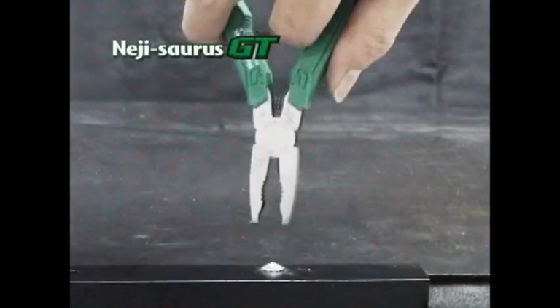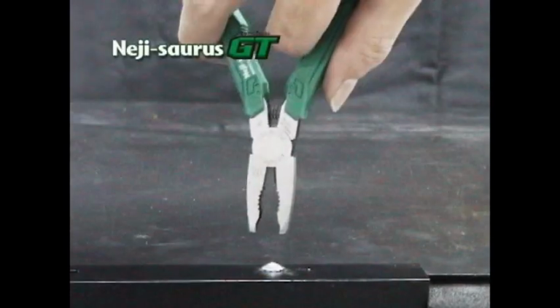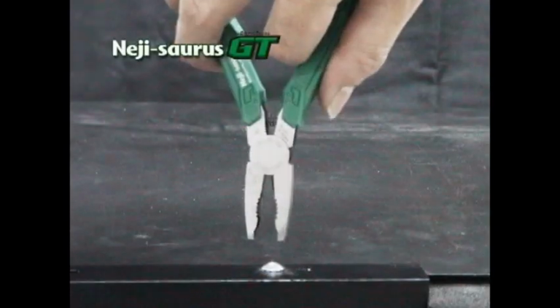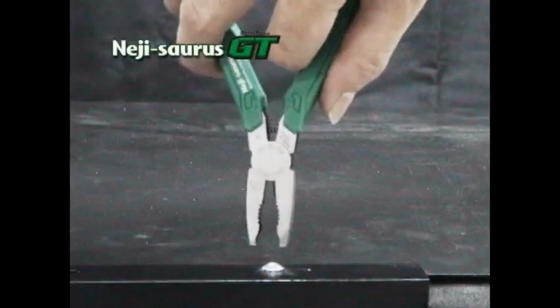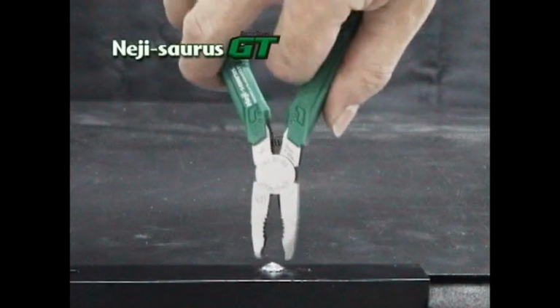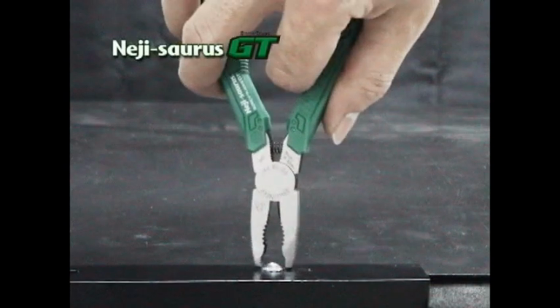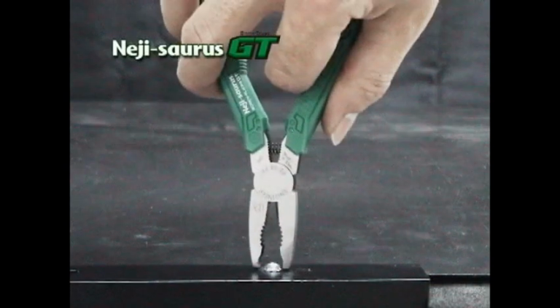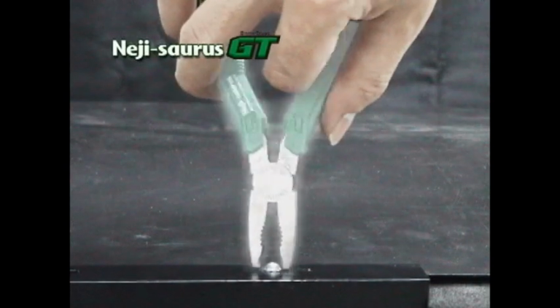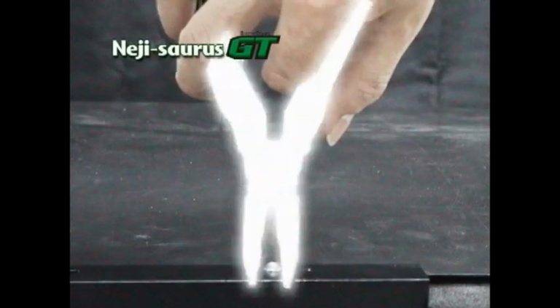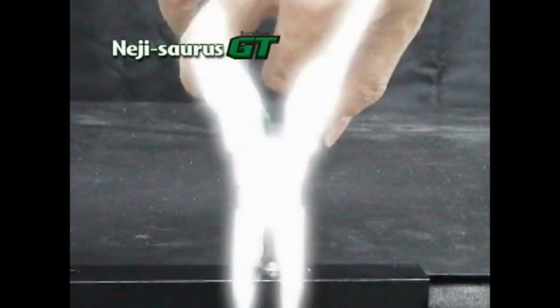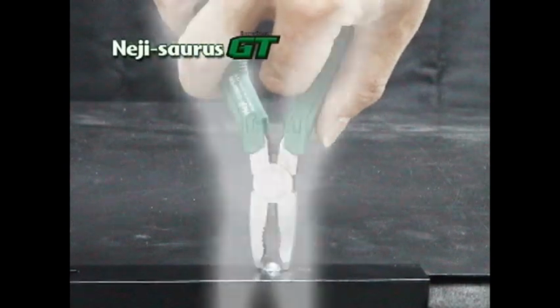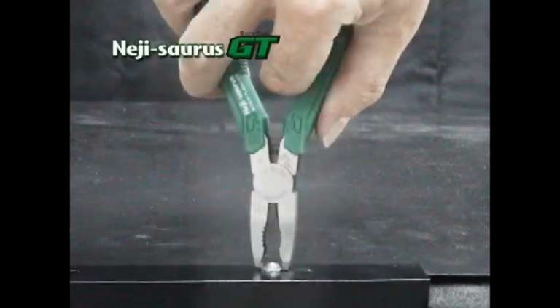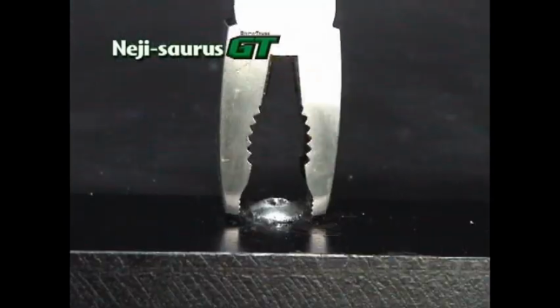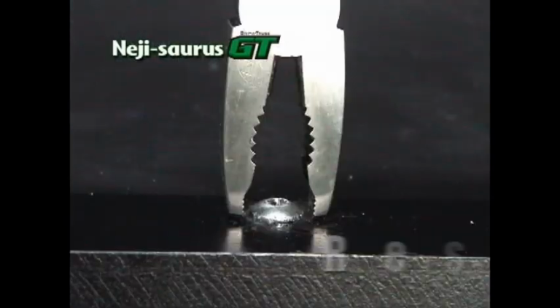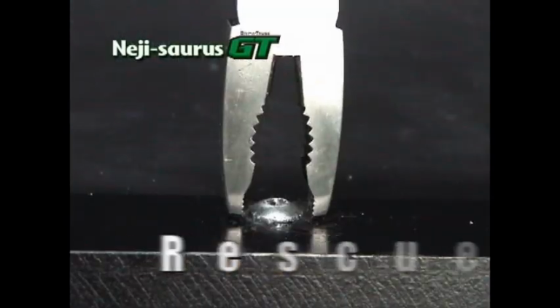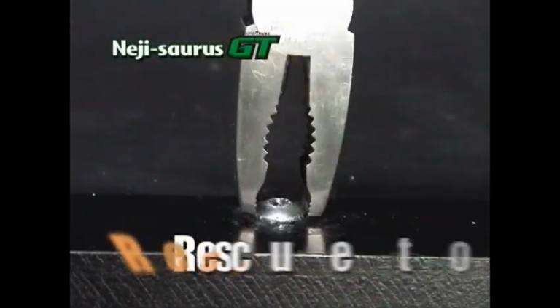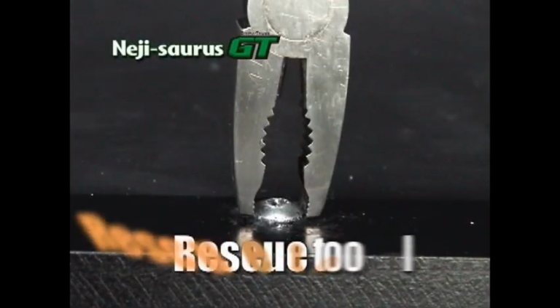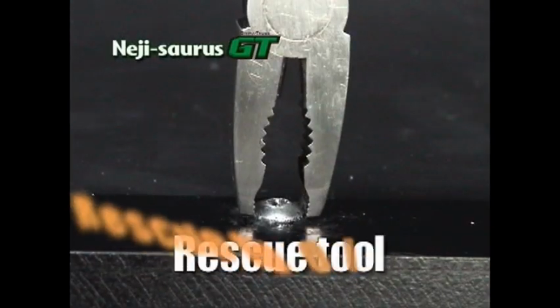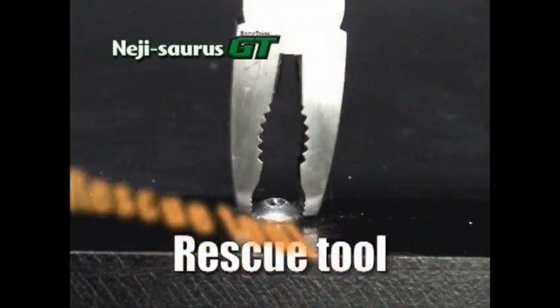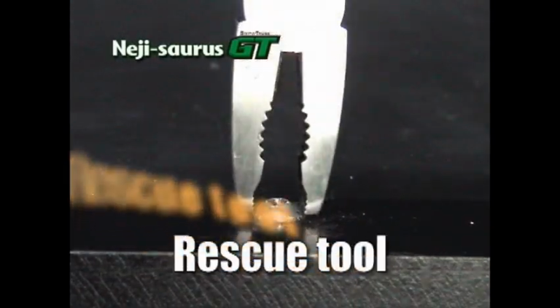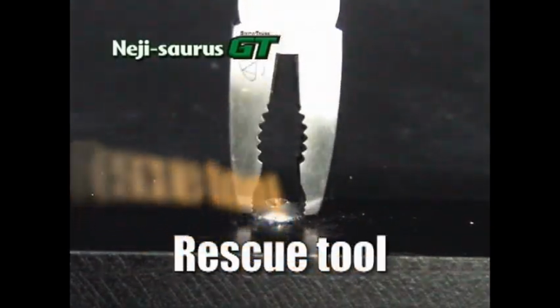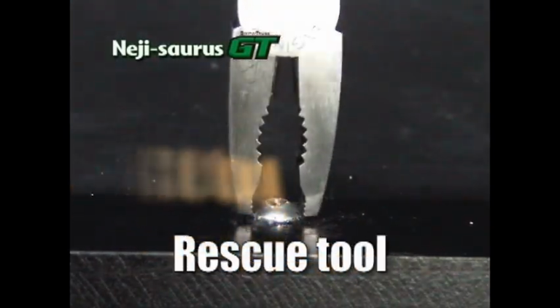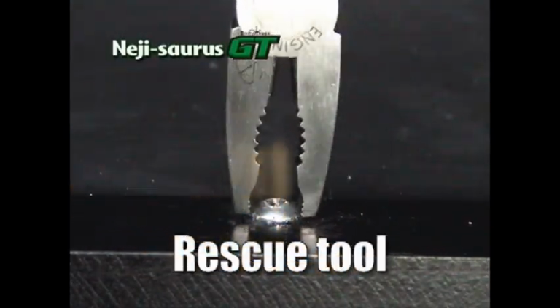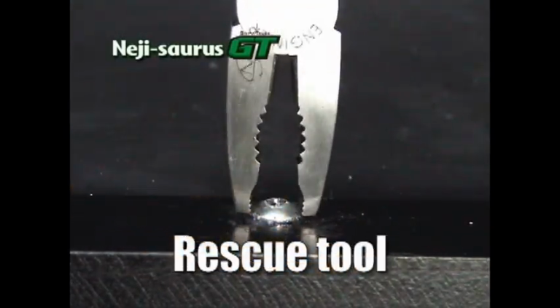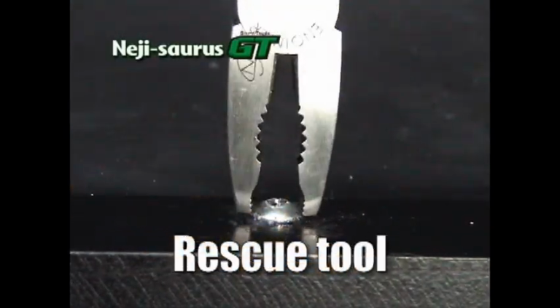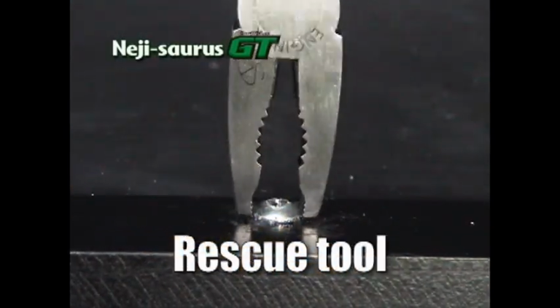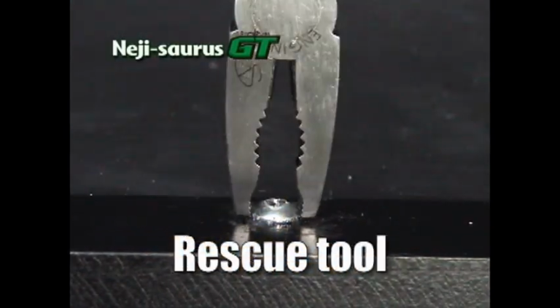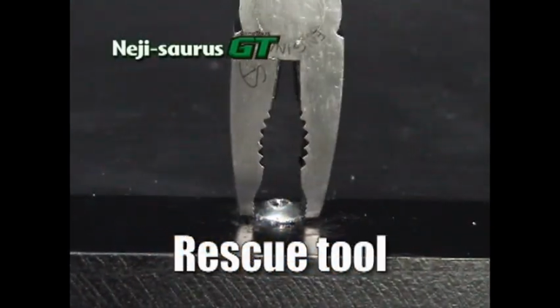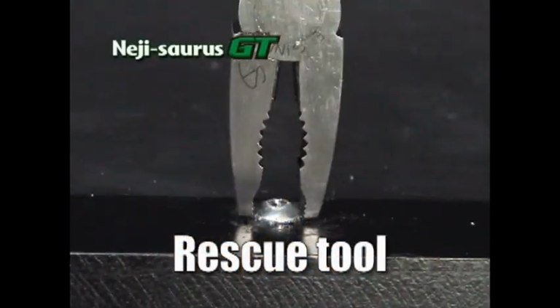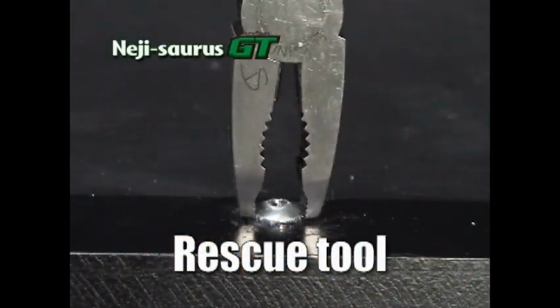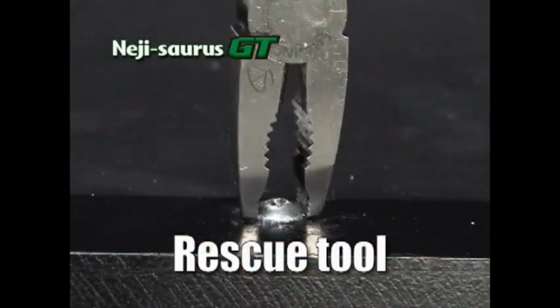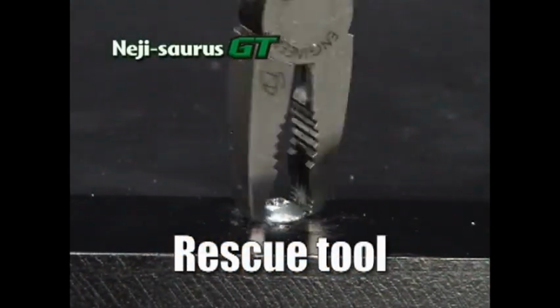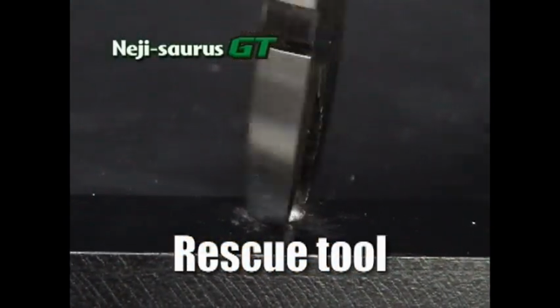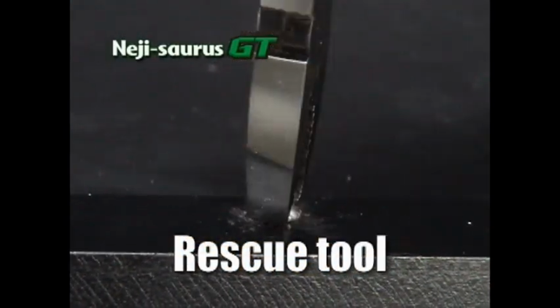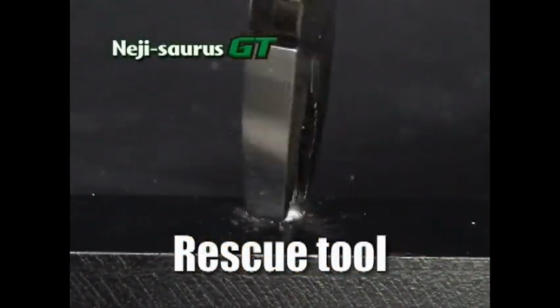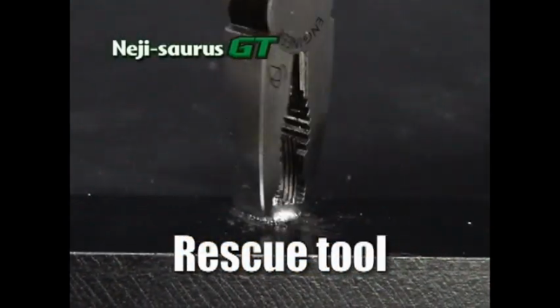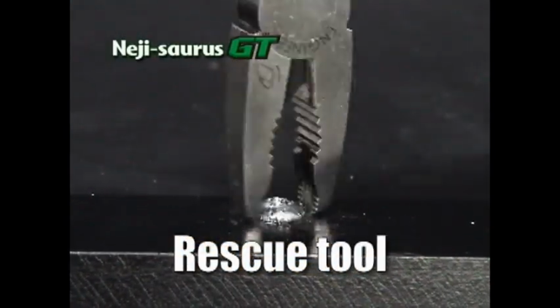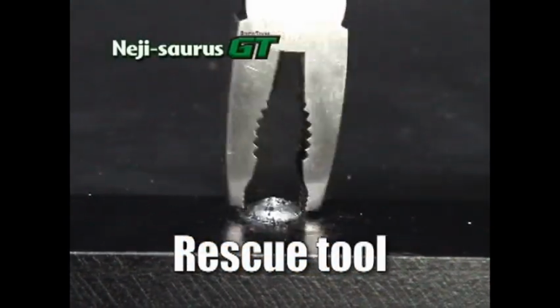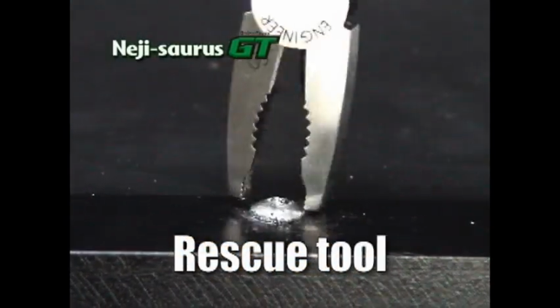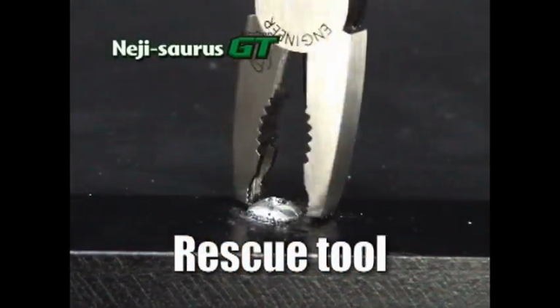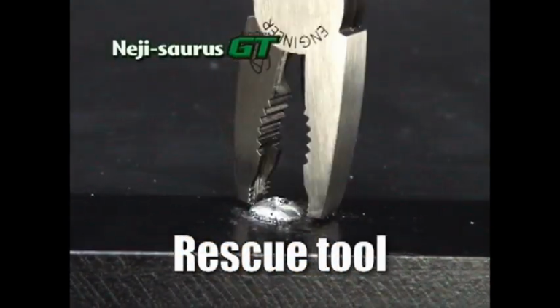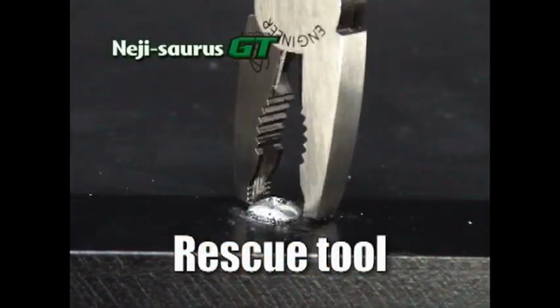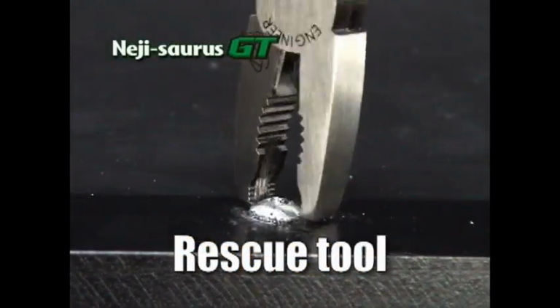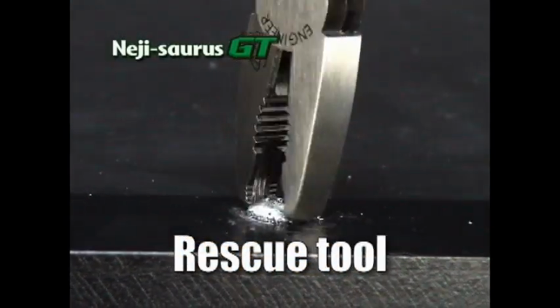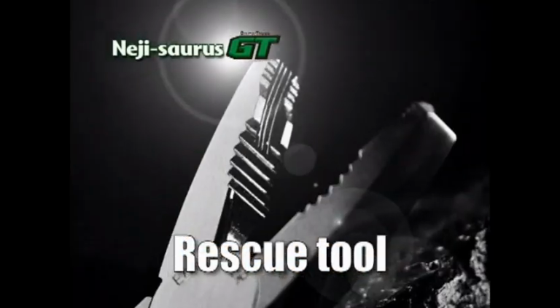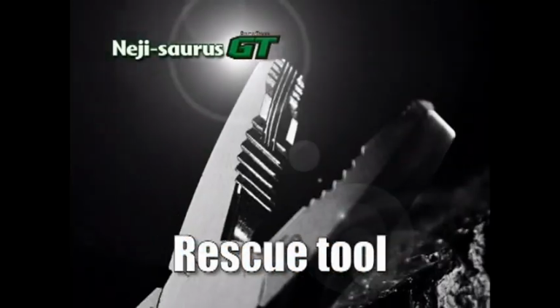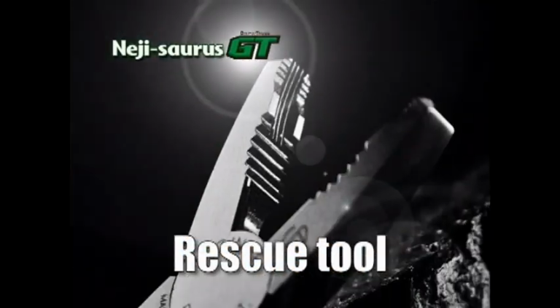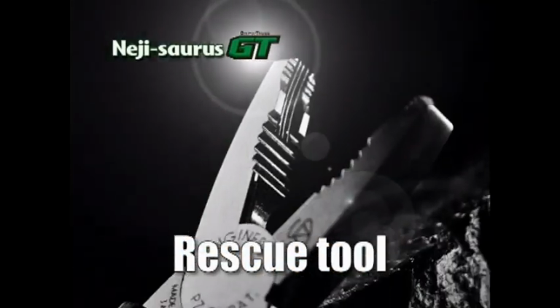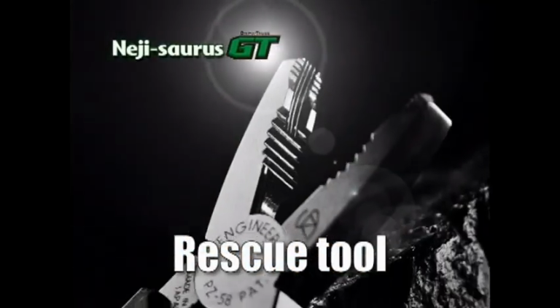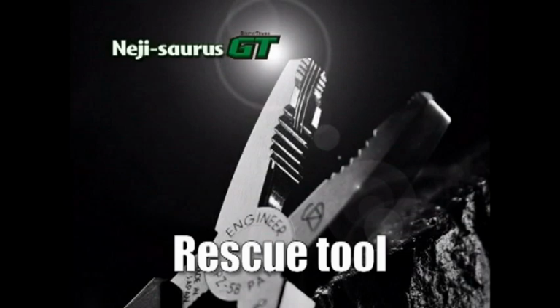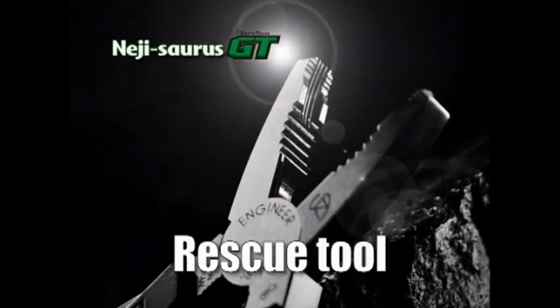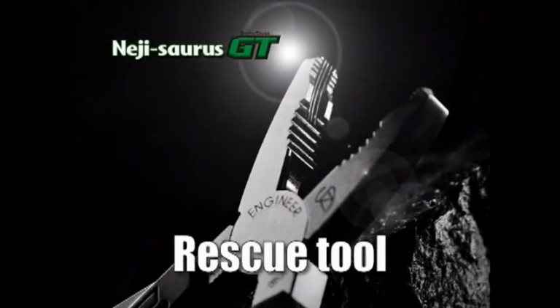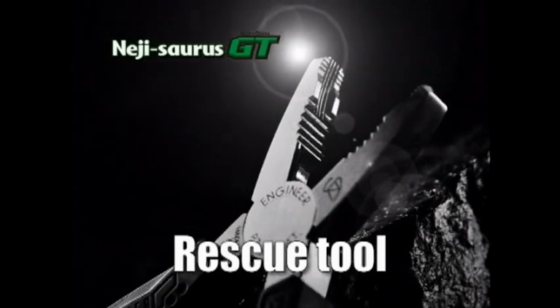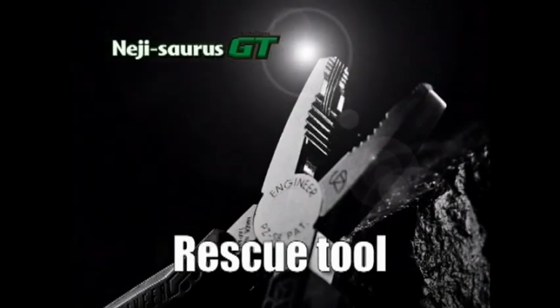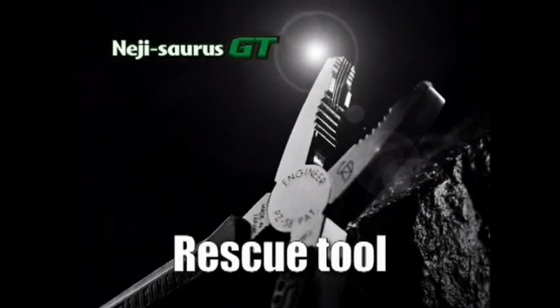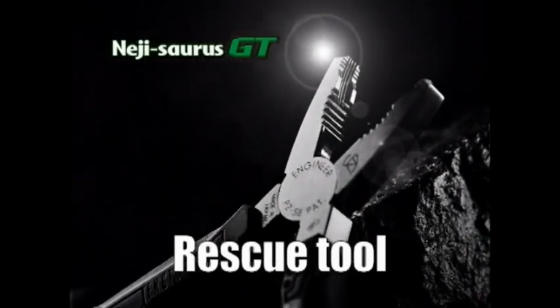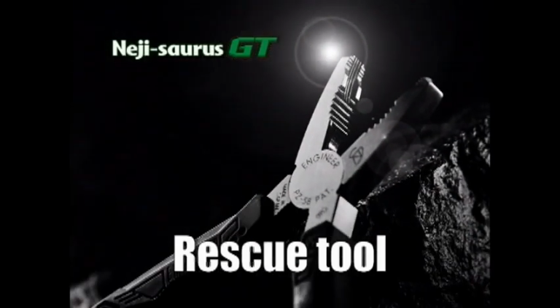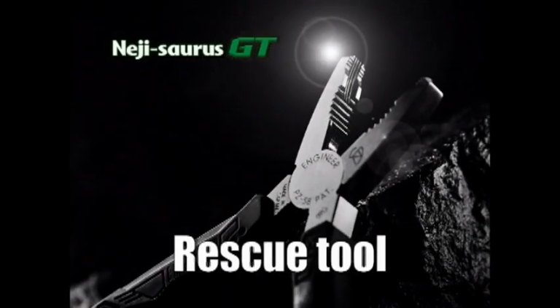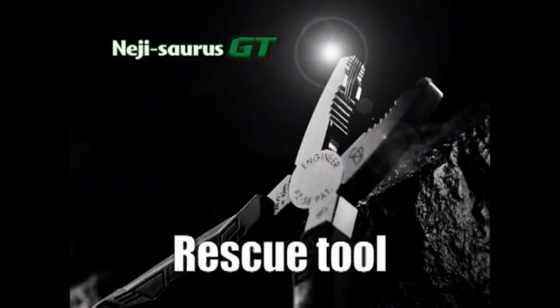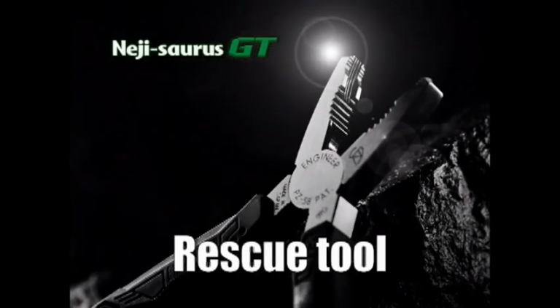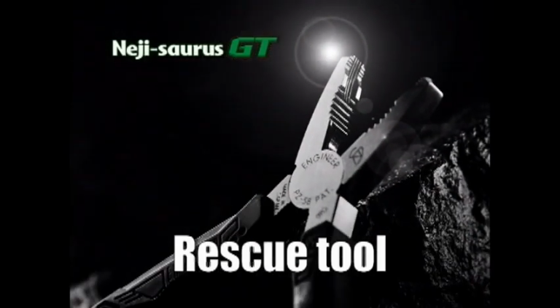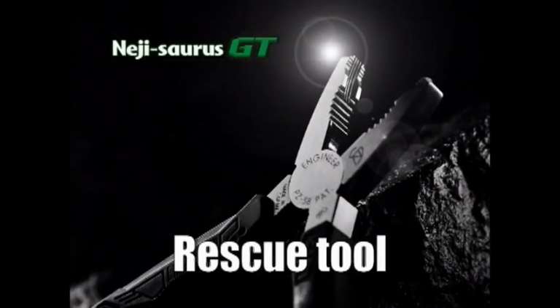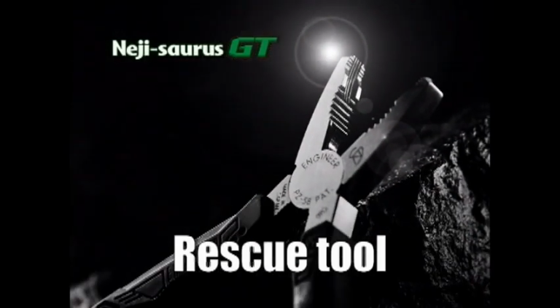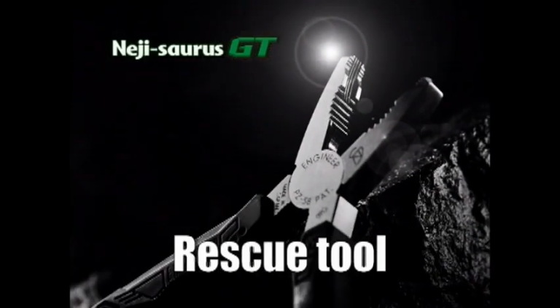But the NejiSource can handle the job. Watch the NejiSource grab hold of that screw head with its strong teeth.